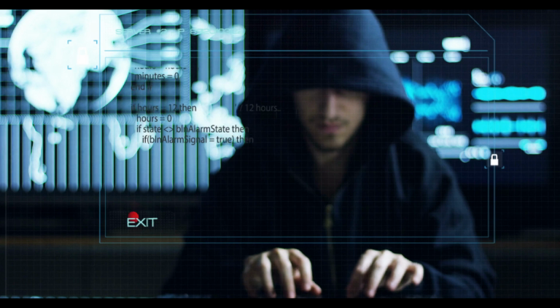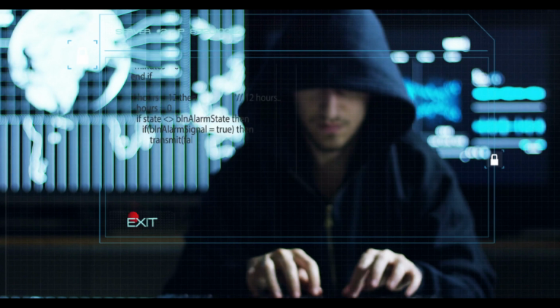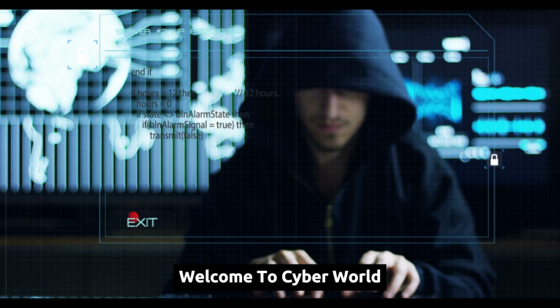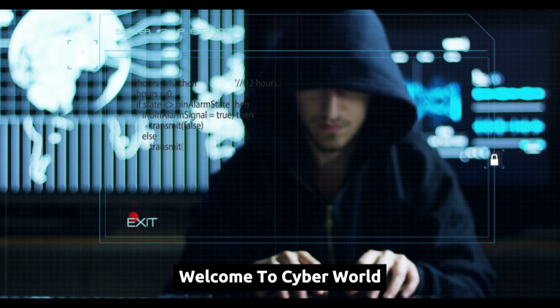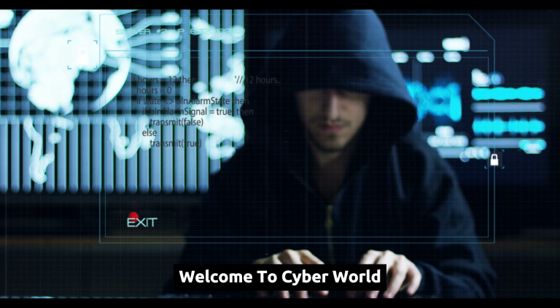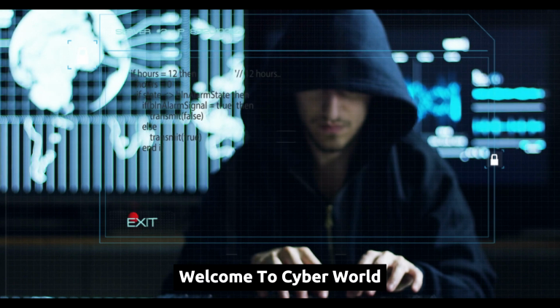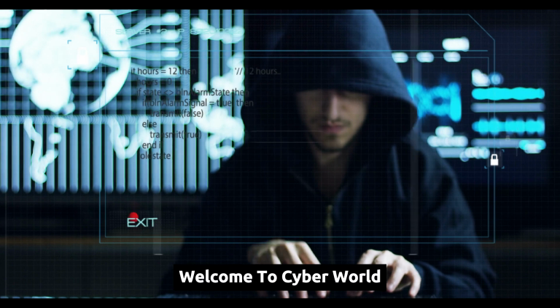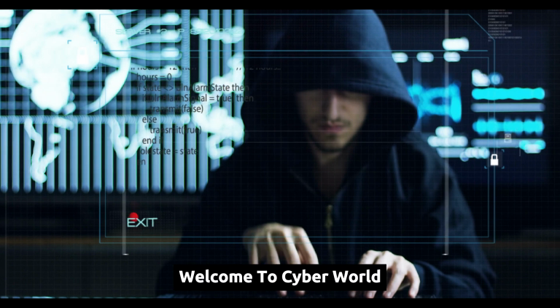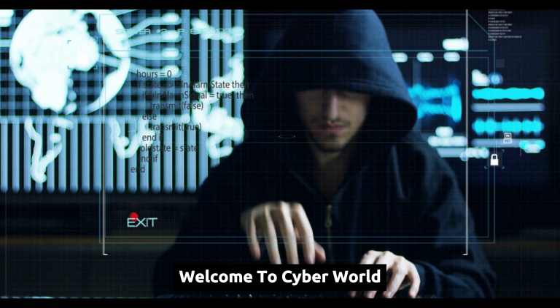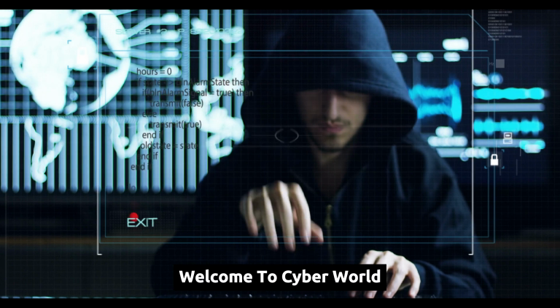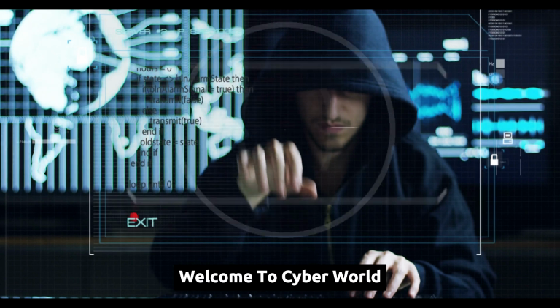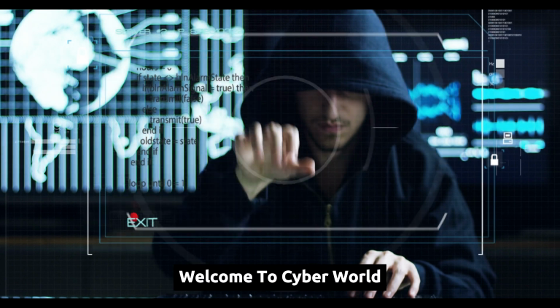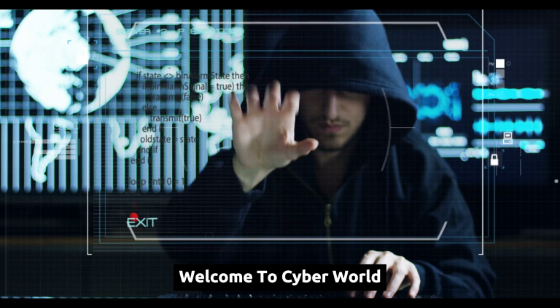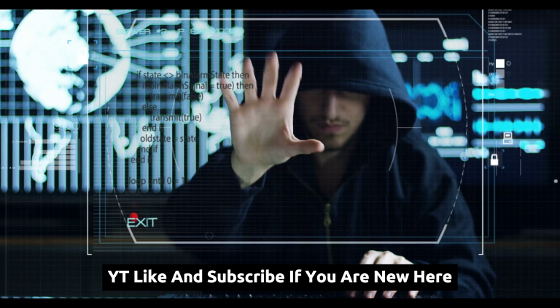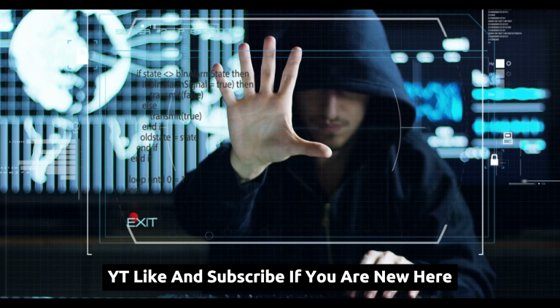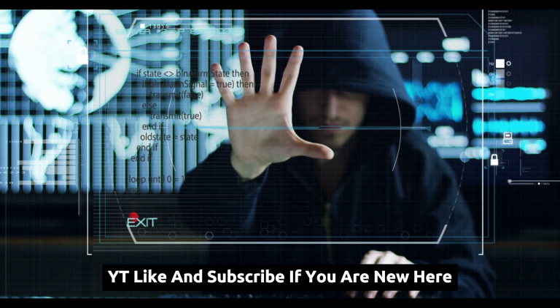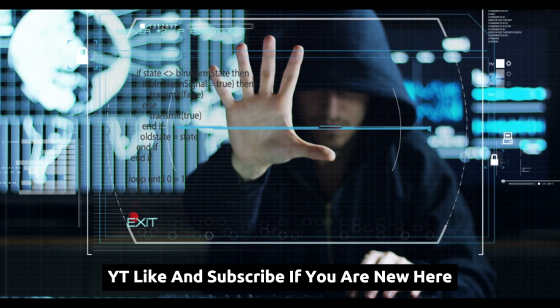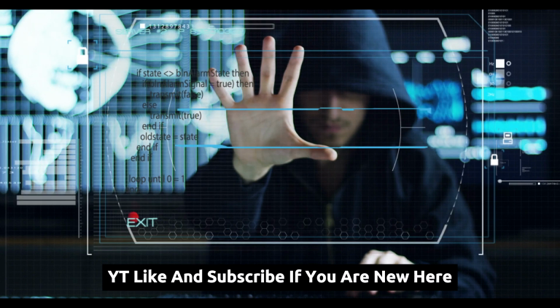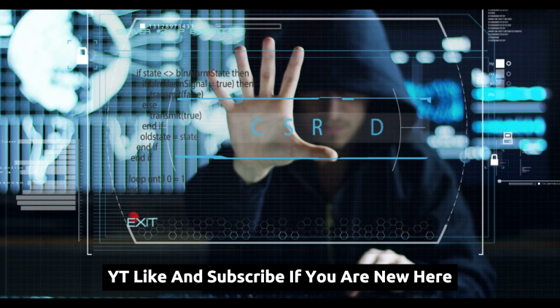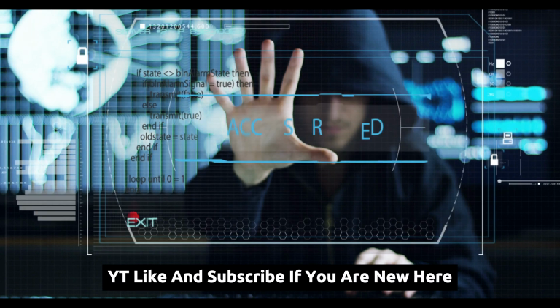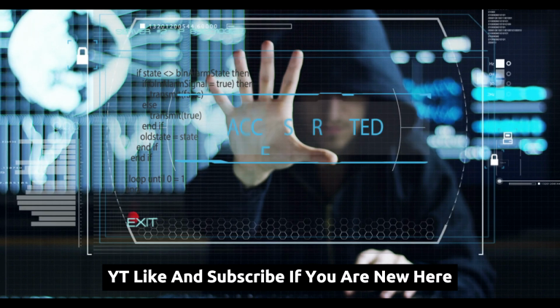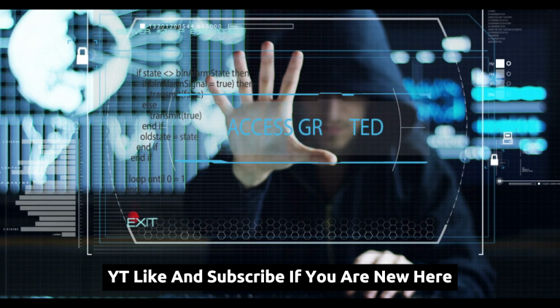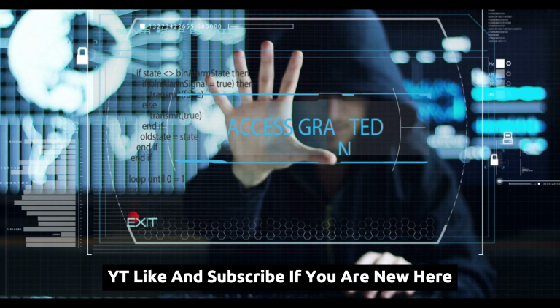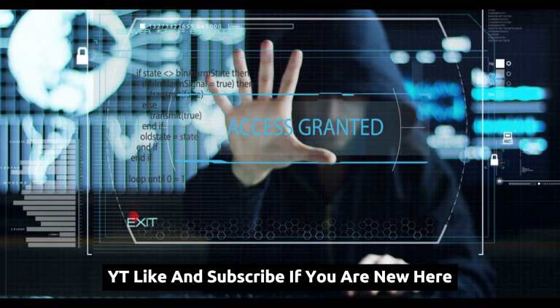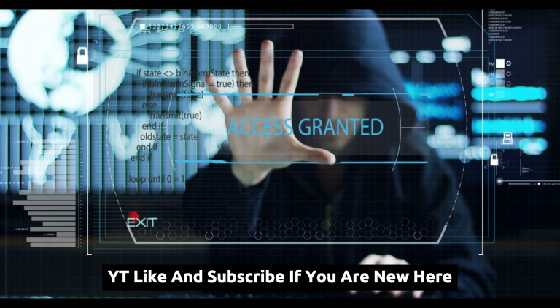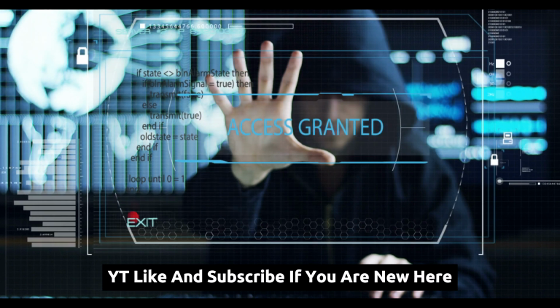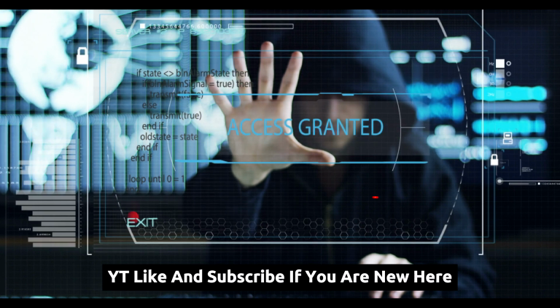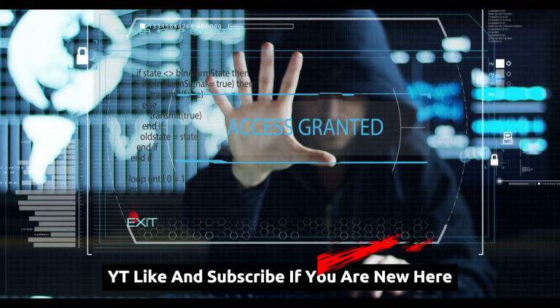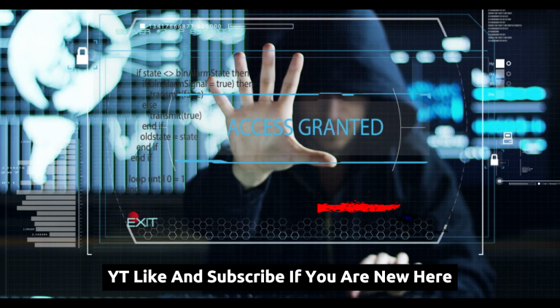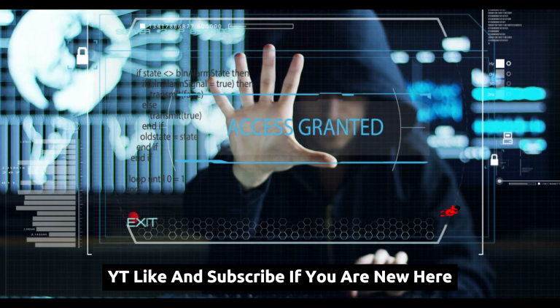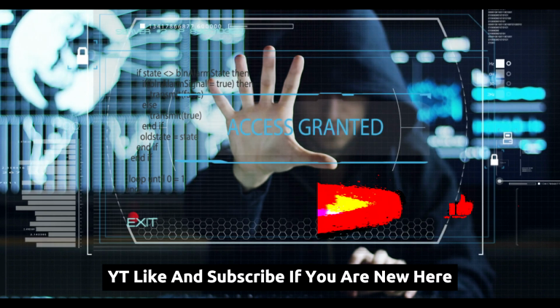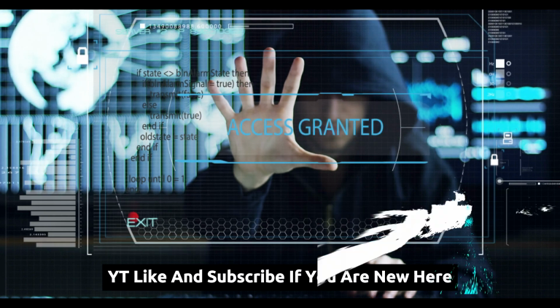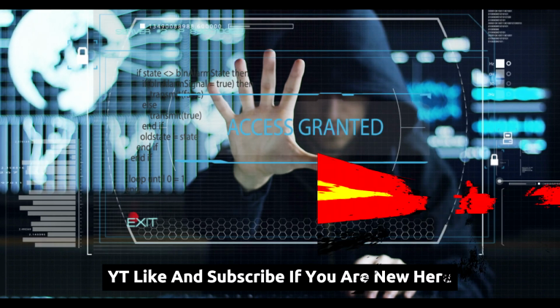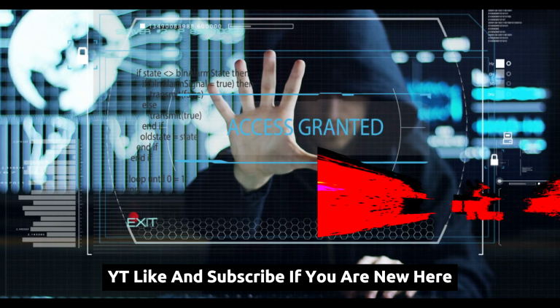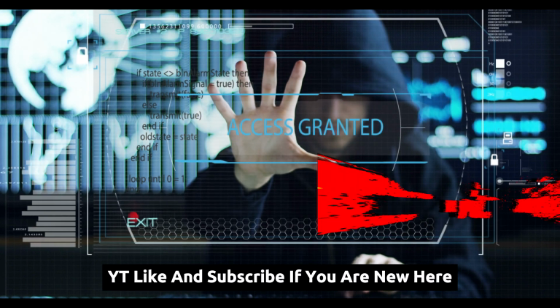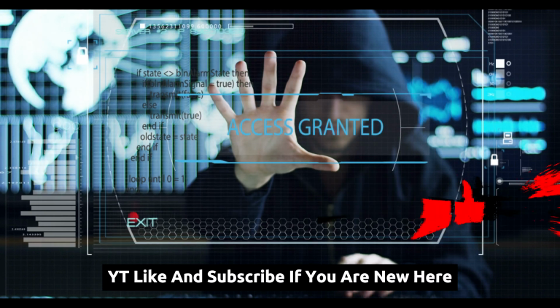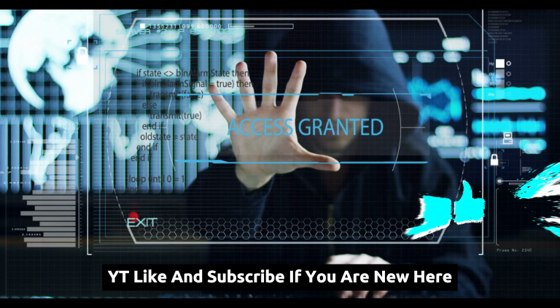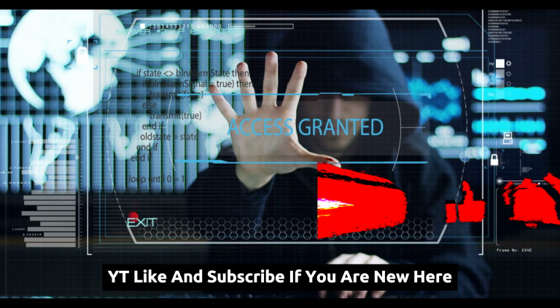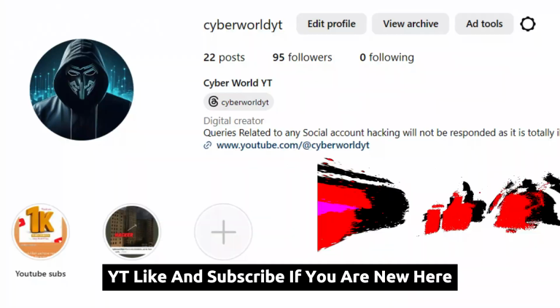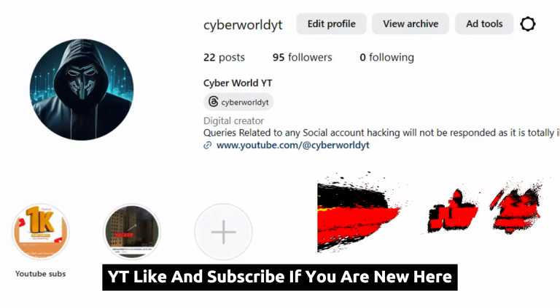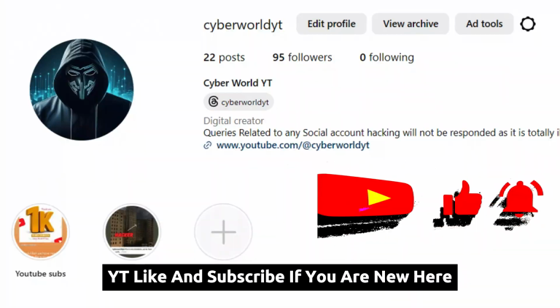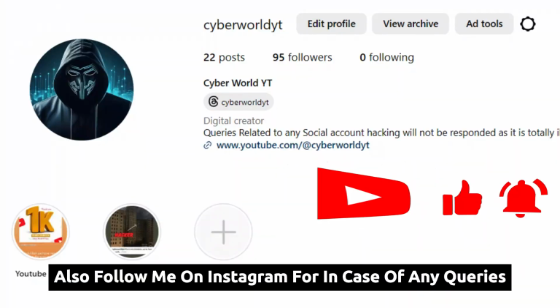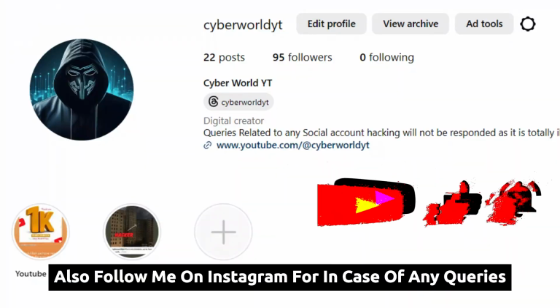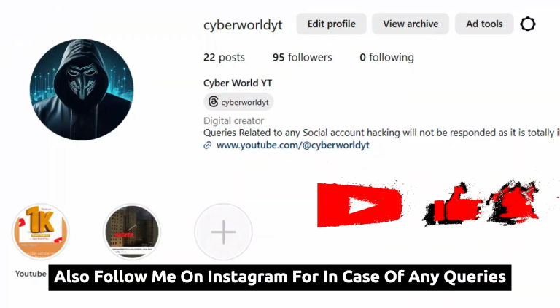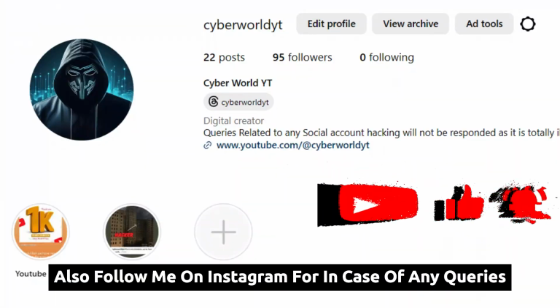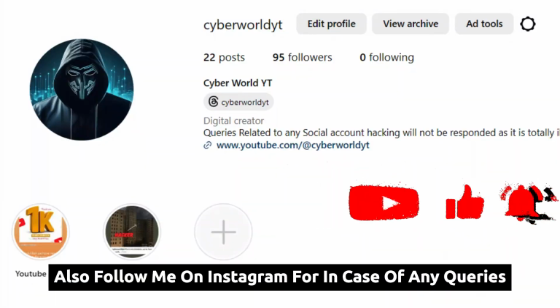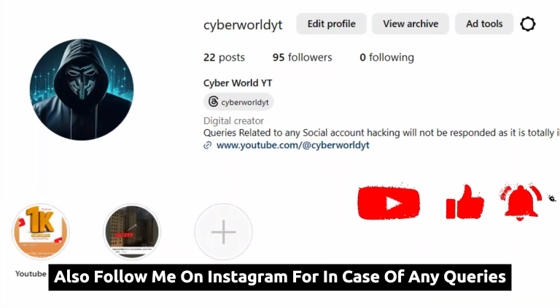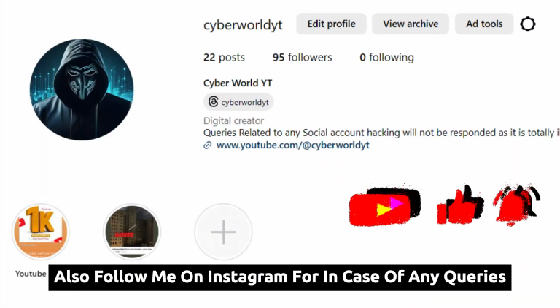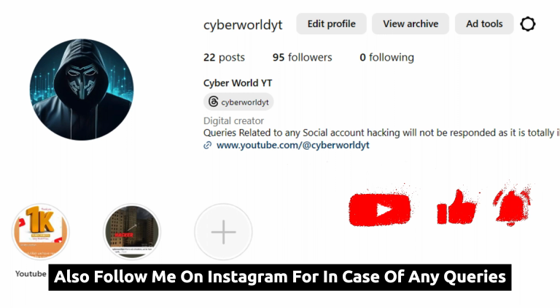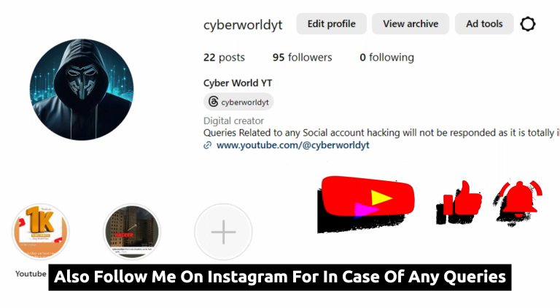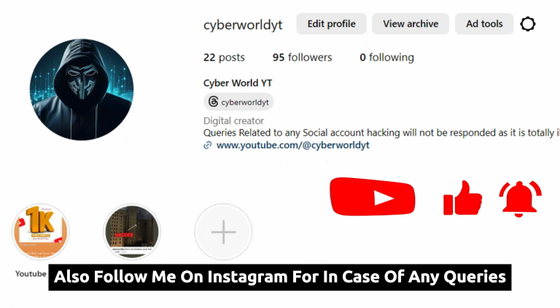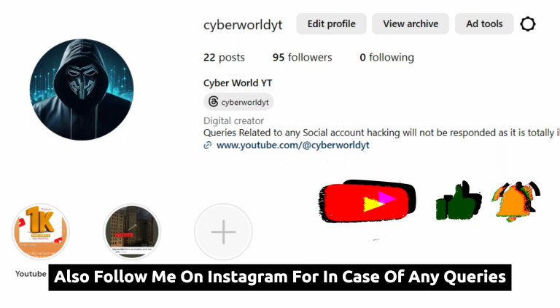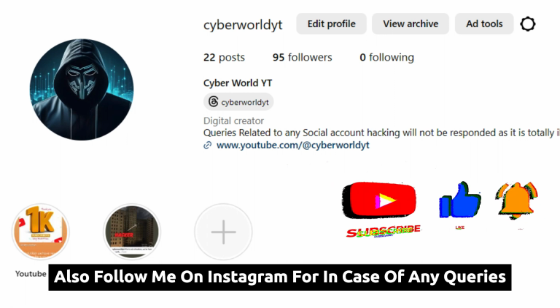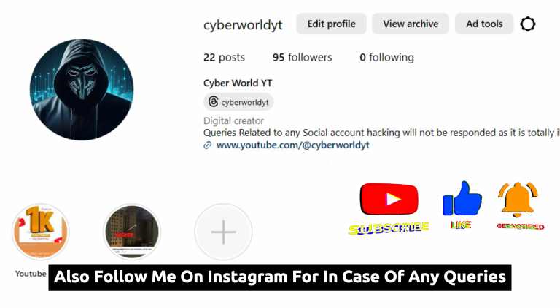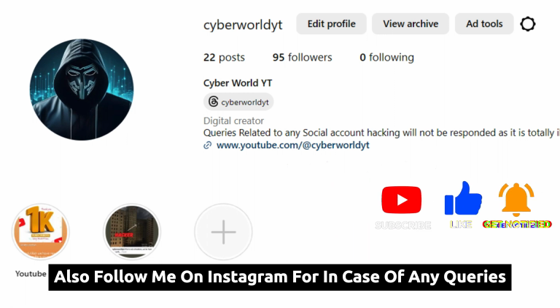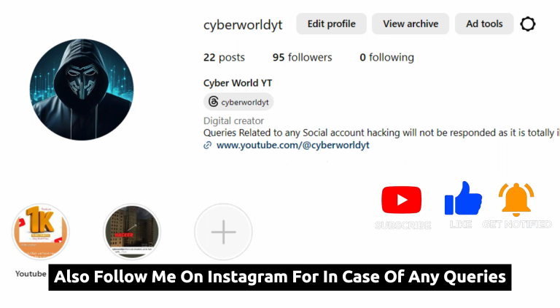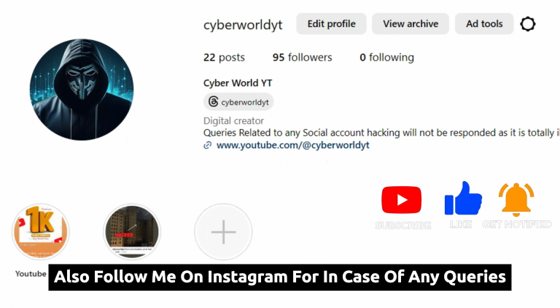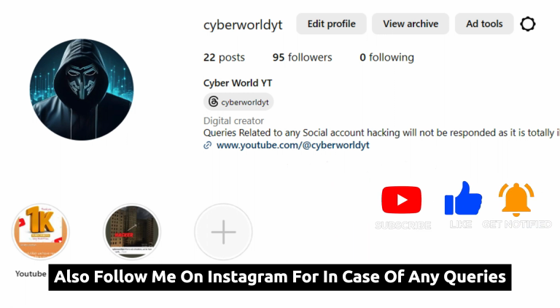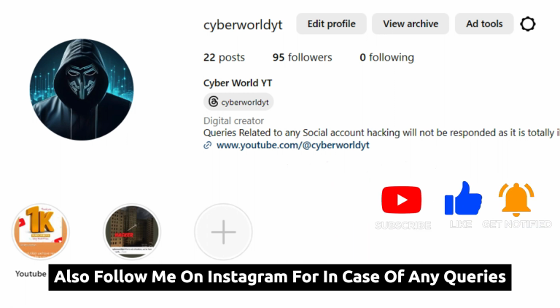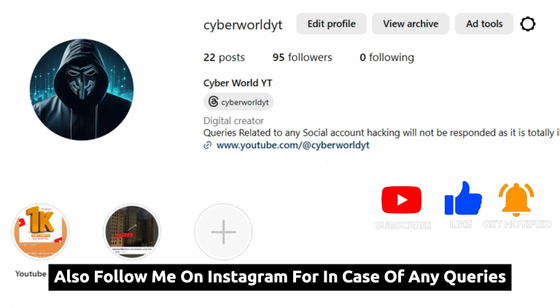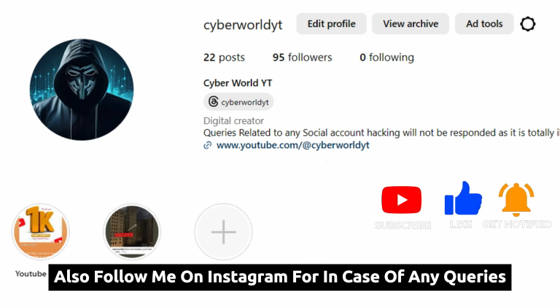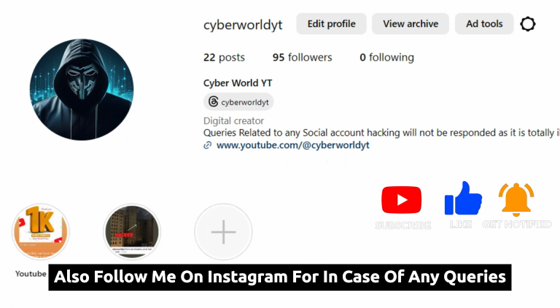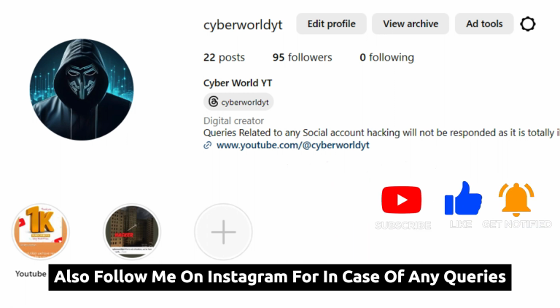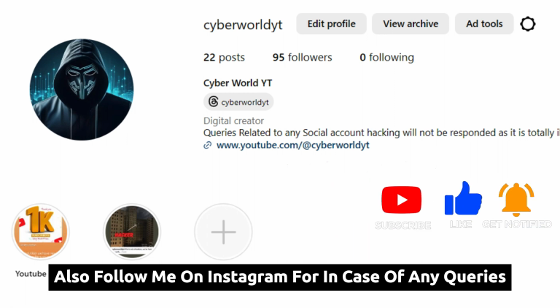Welcome to CyberWorldYT. Like and subscribe if you are new here, also follow me on Instagram for any queries.